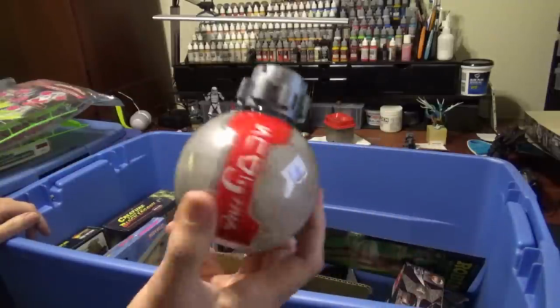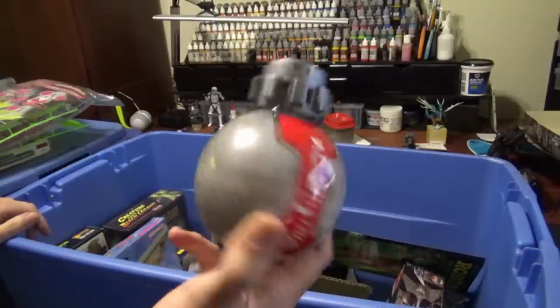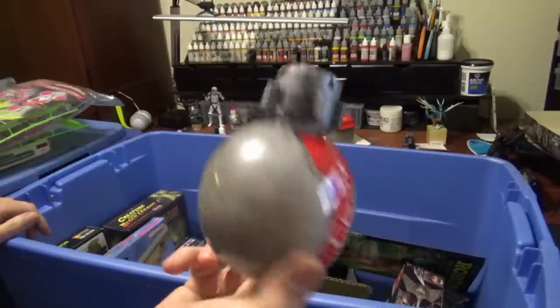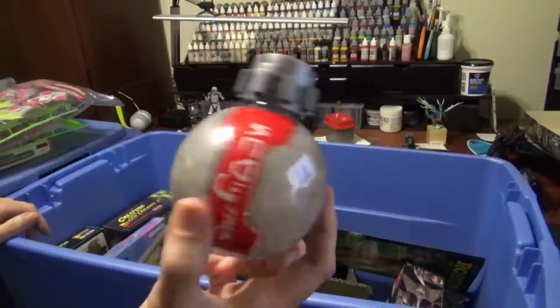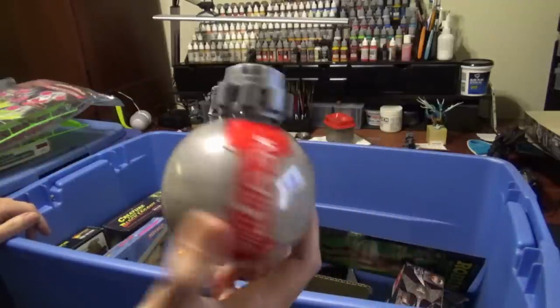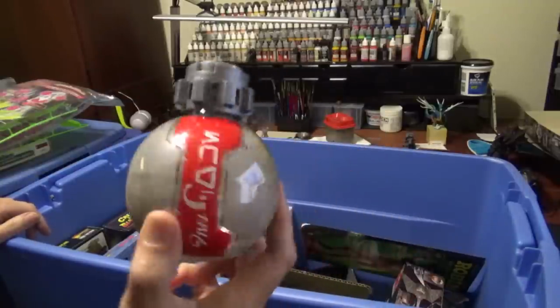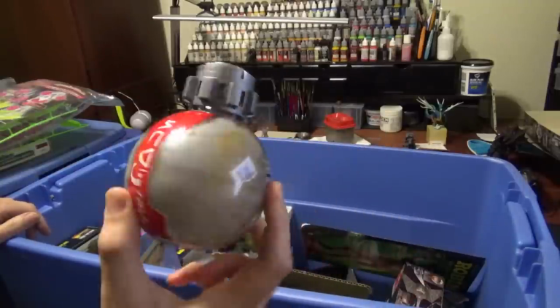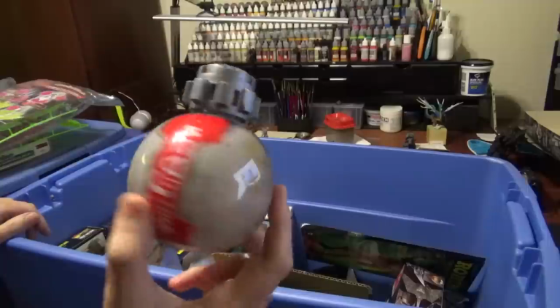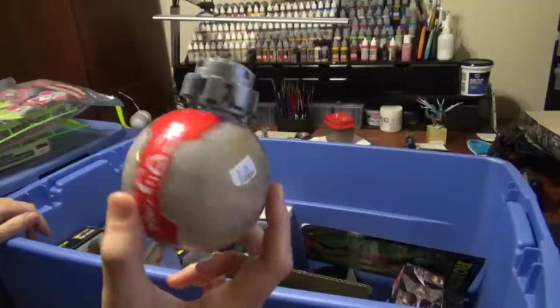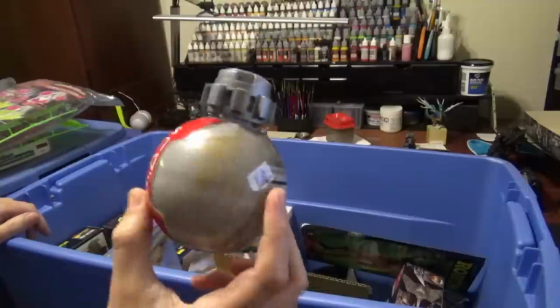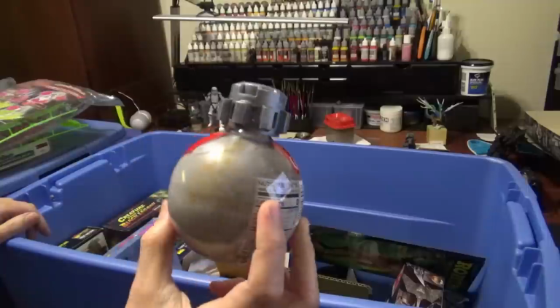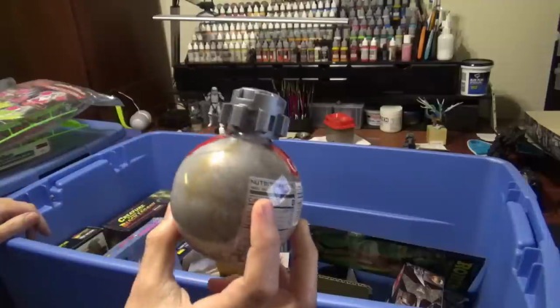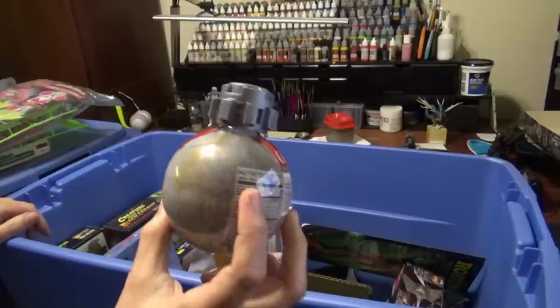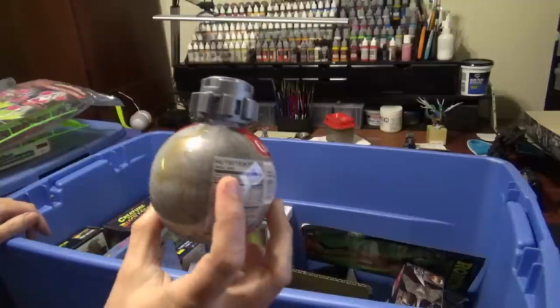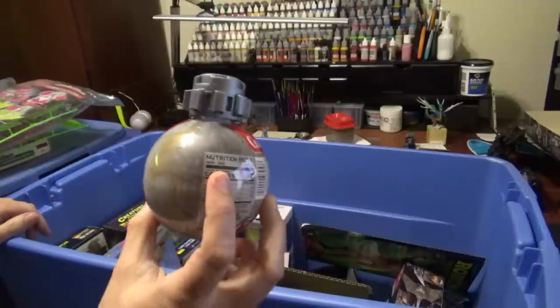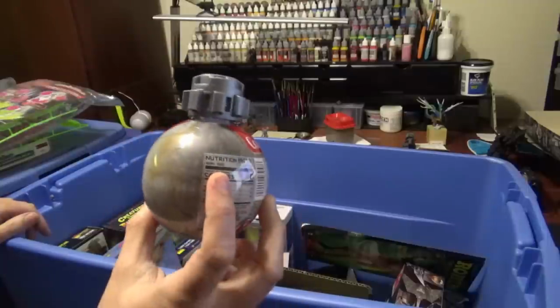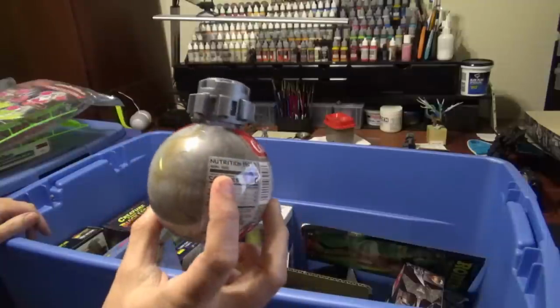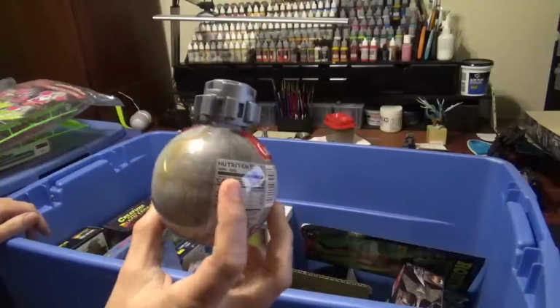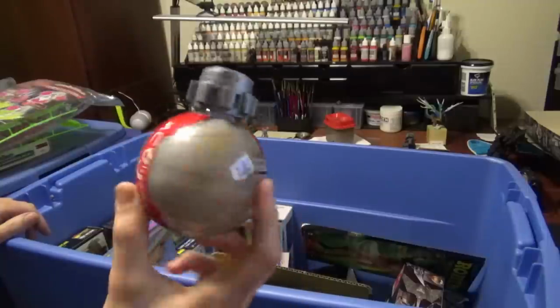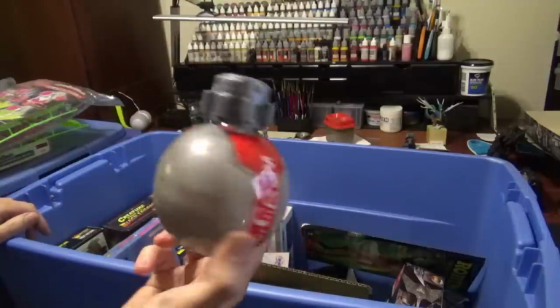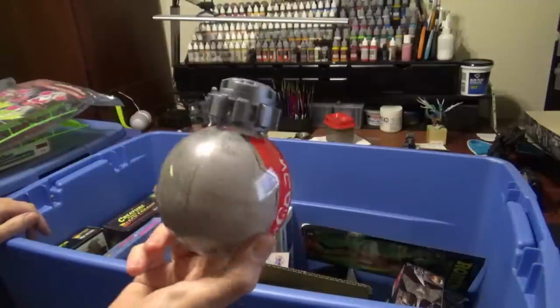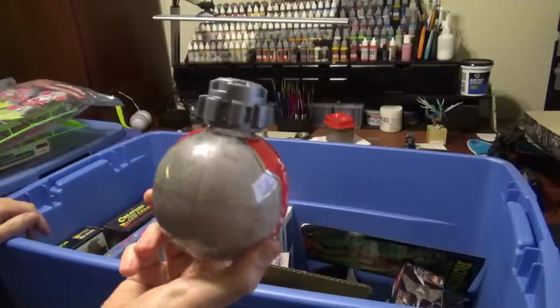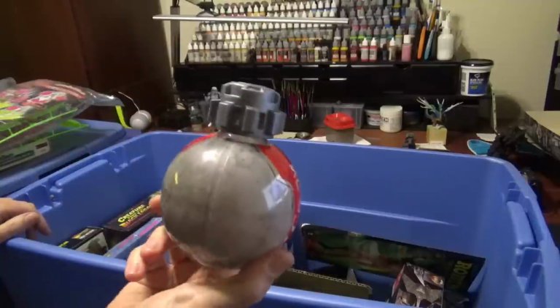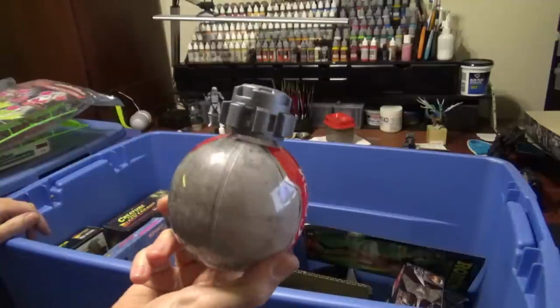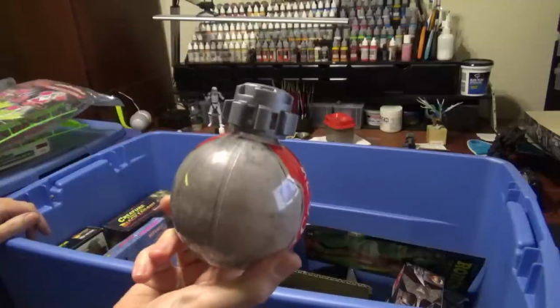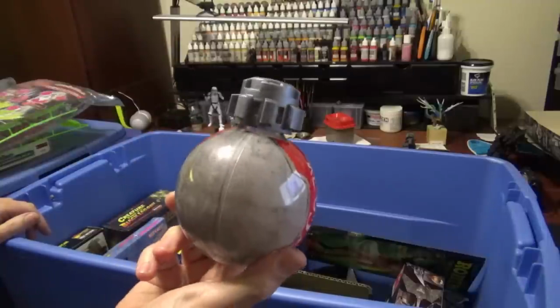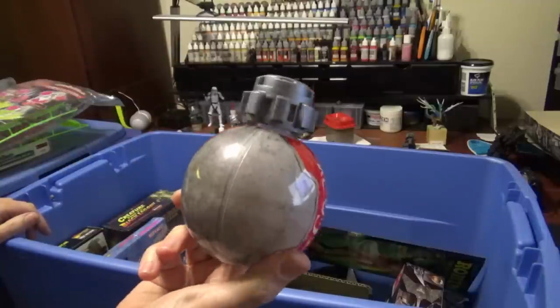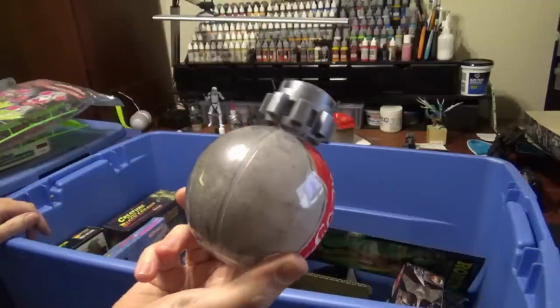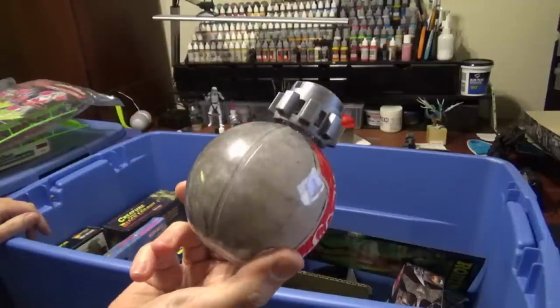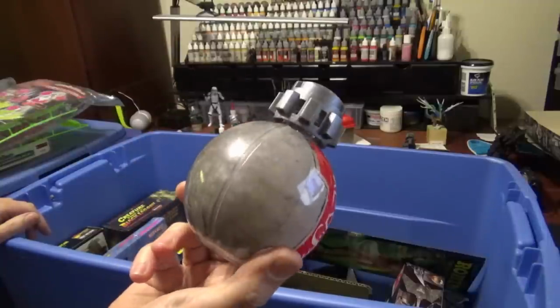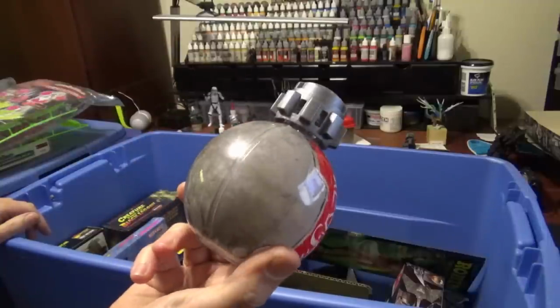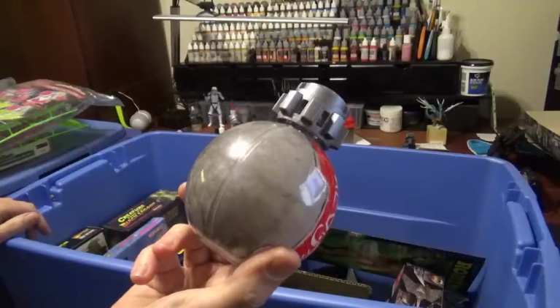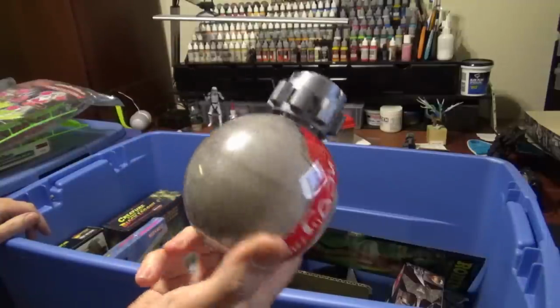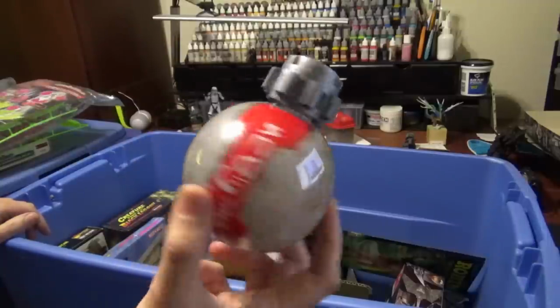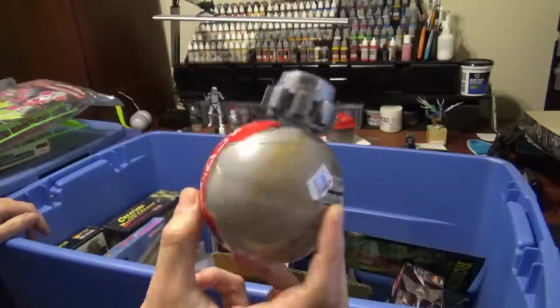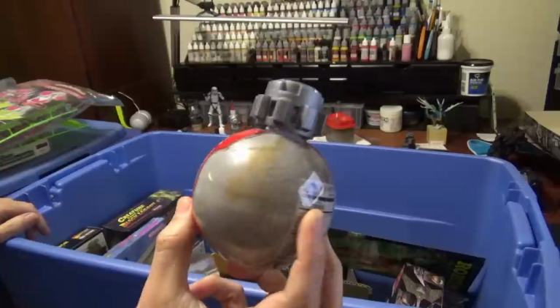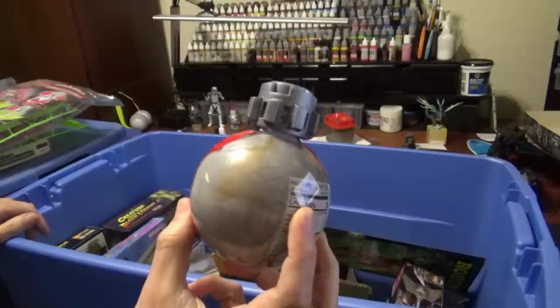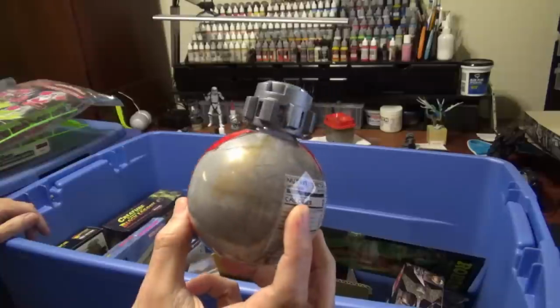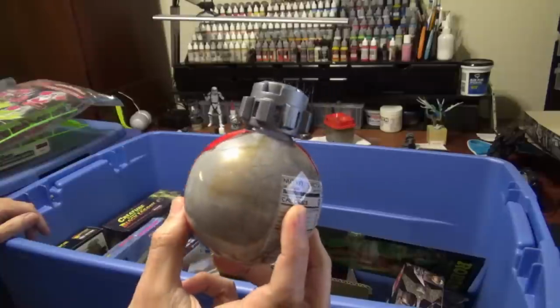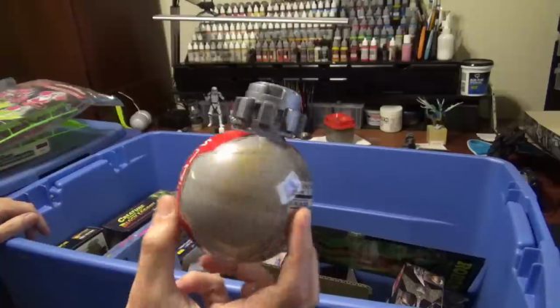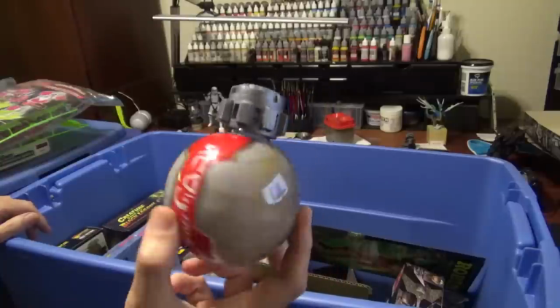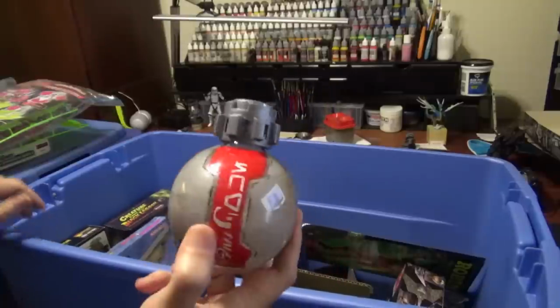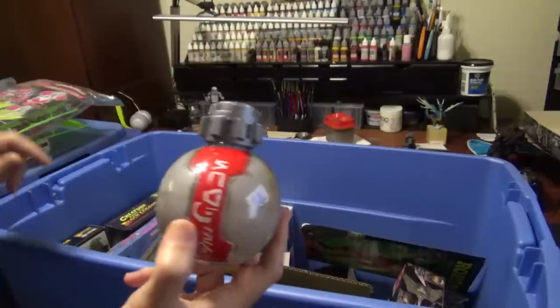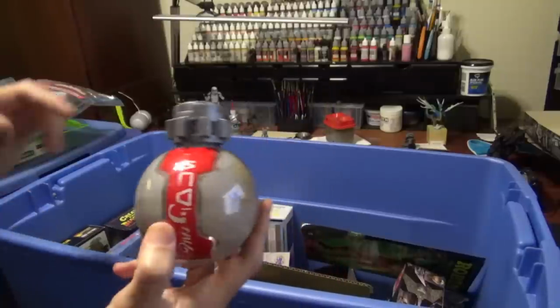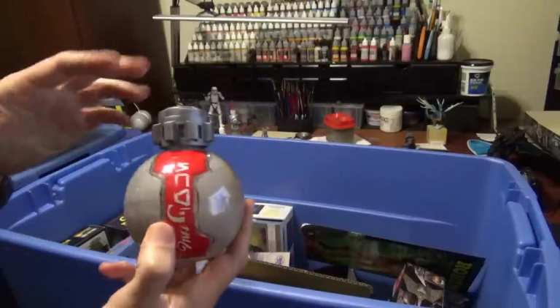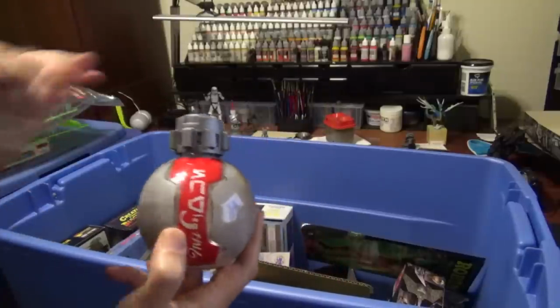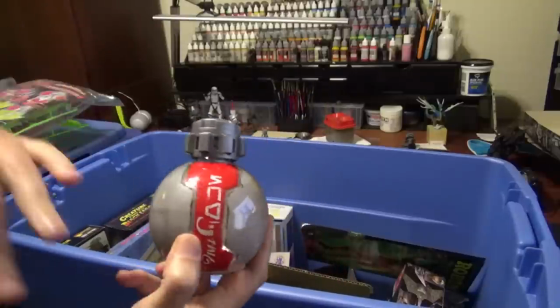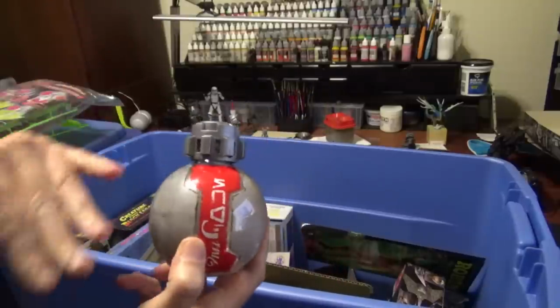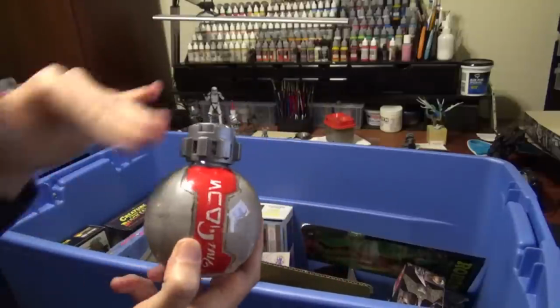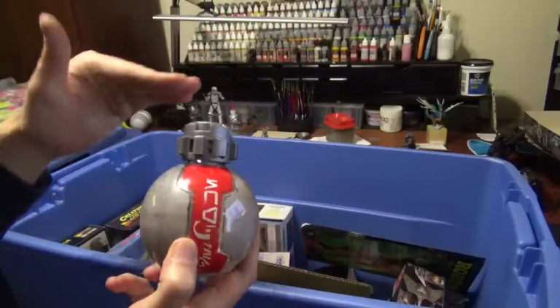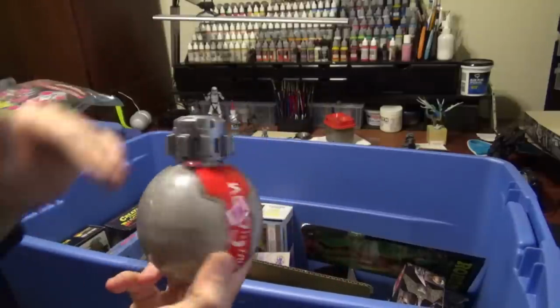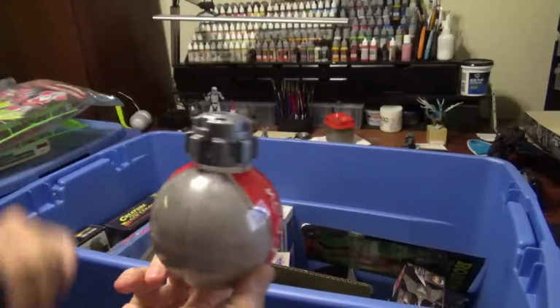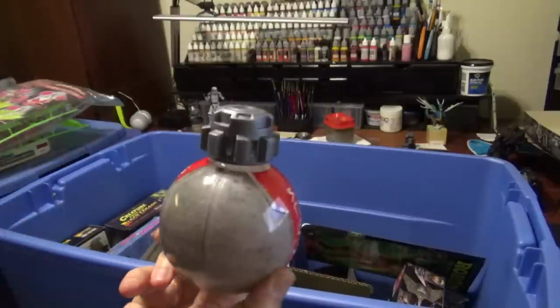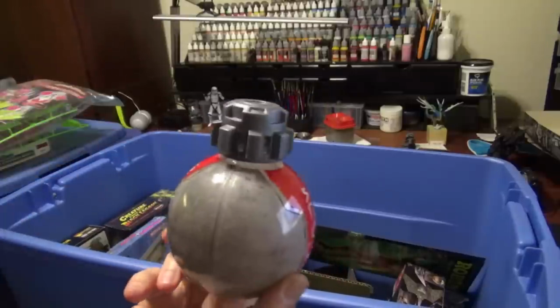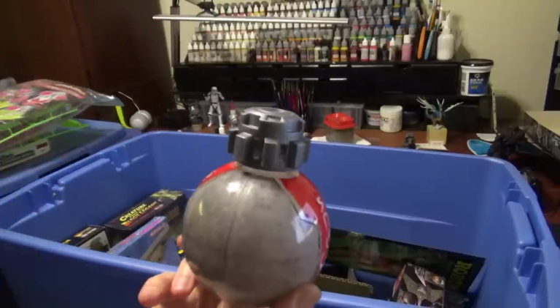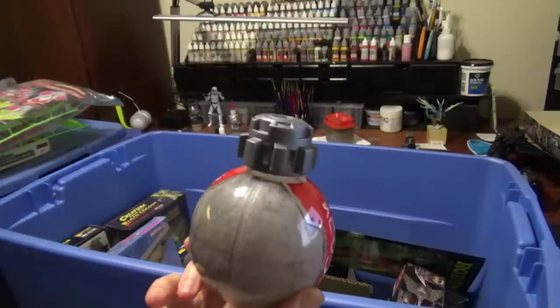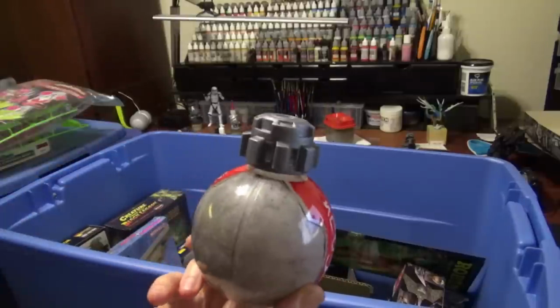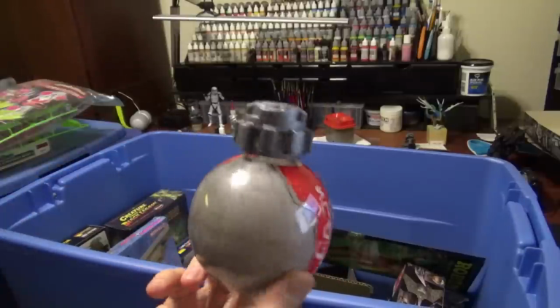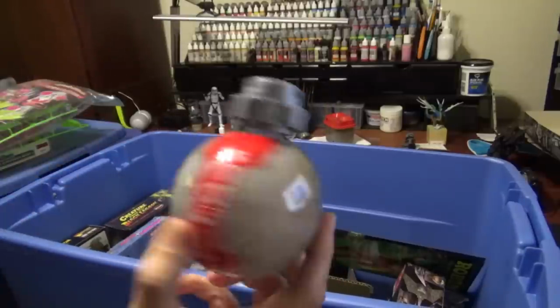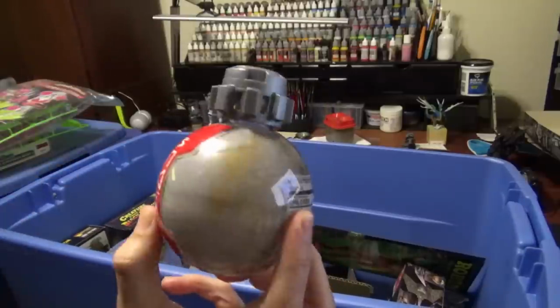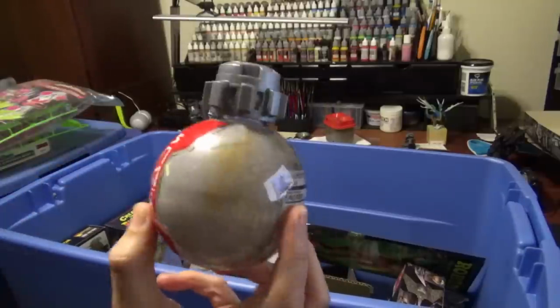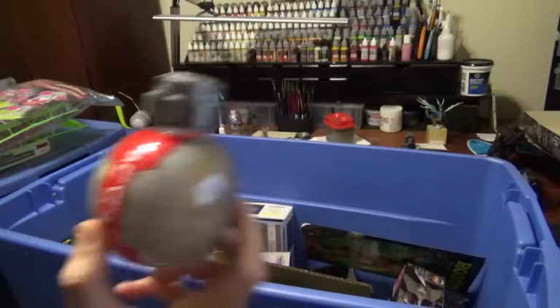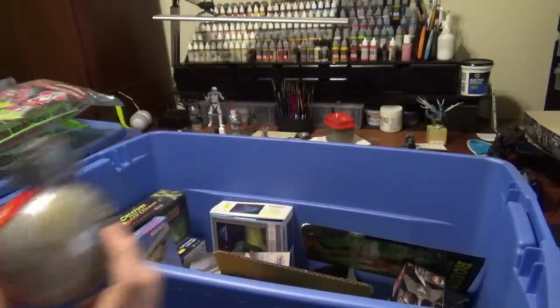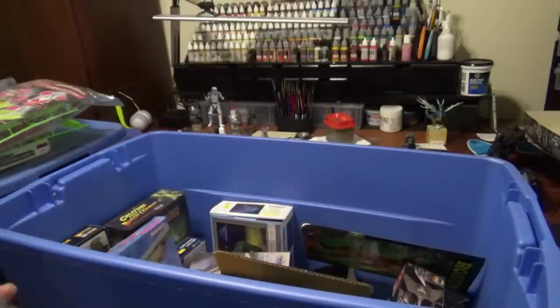Star Wars Land from Disney. The only good thing that came out of those were these little drinks, which will make really good terrain pieces one of these days.